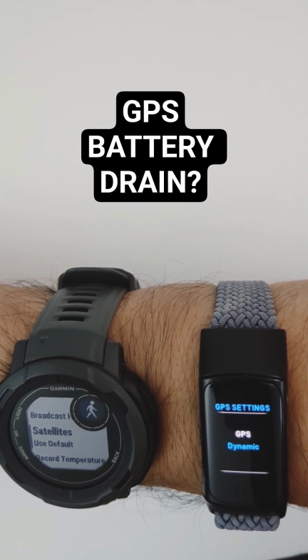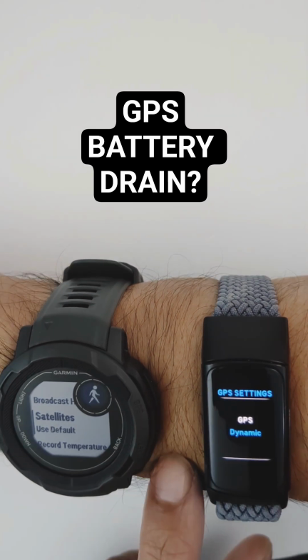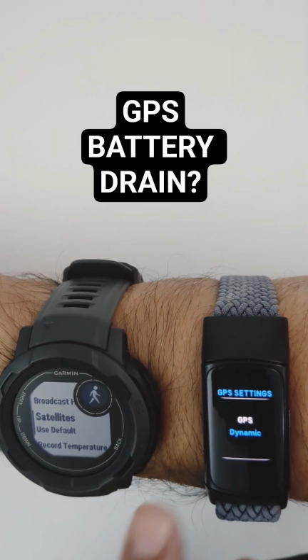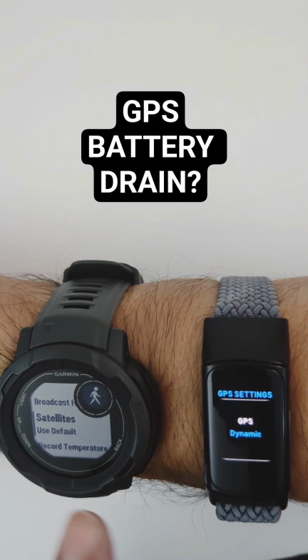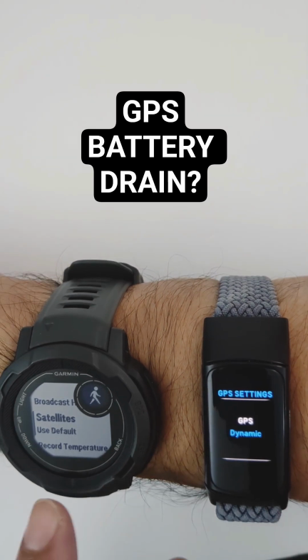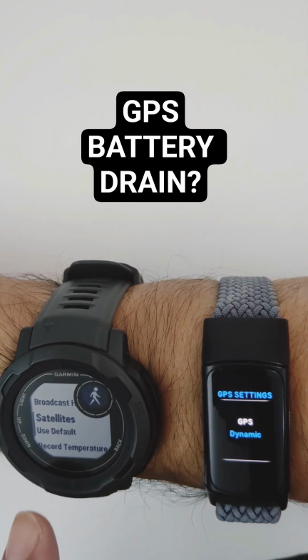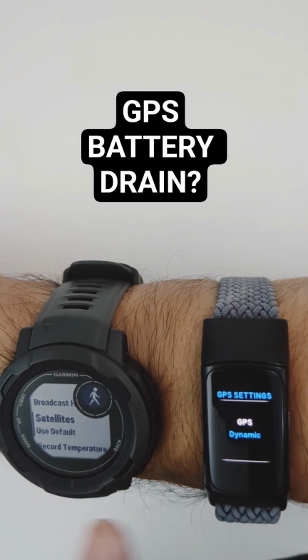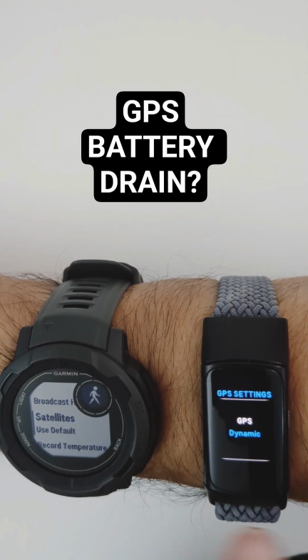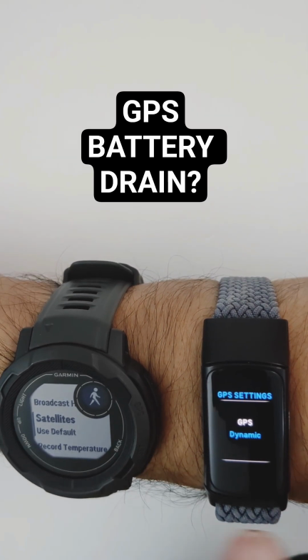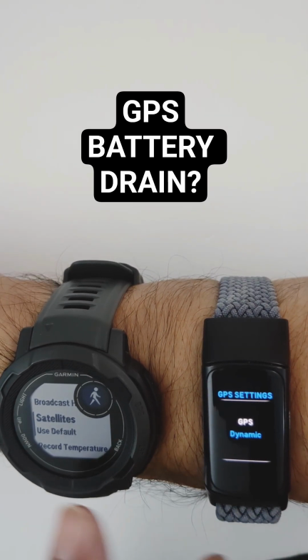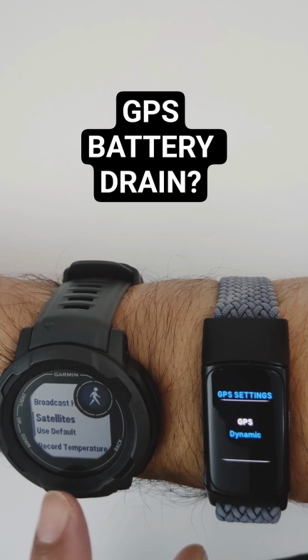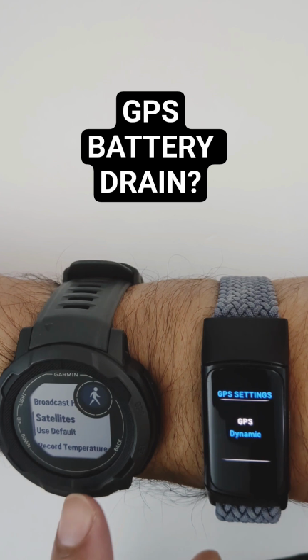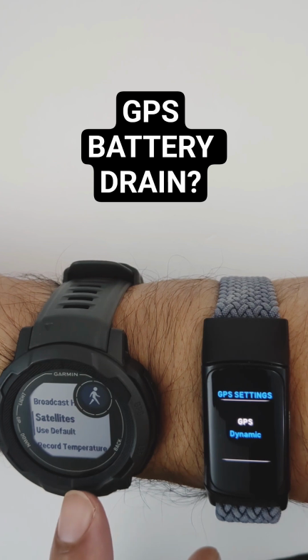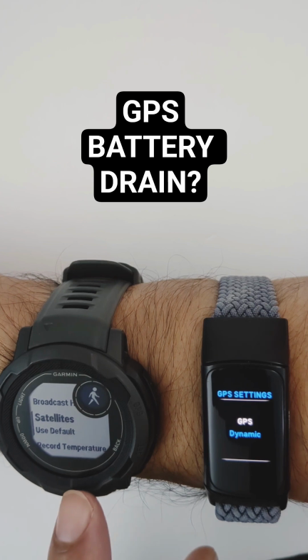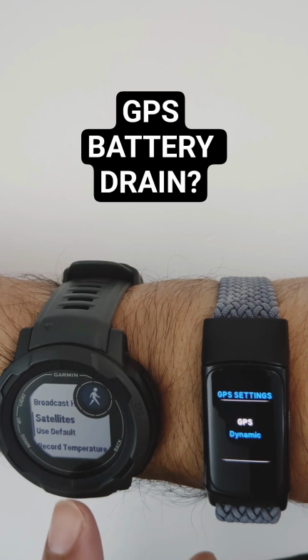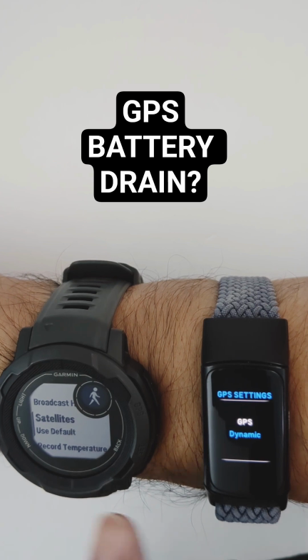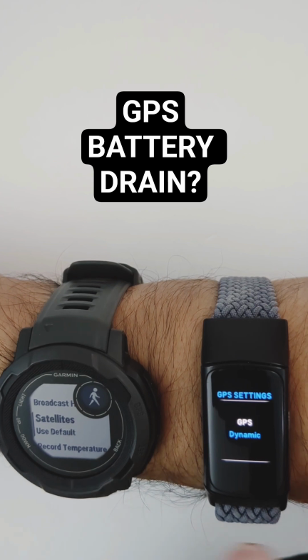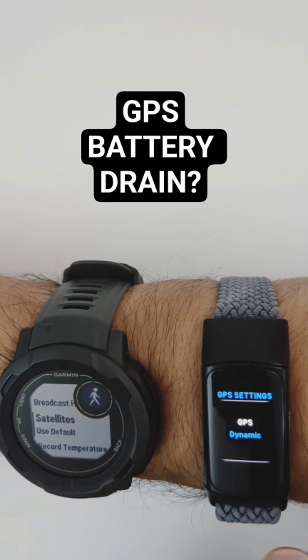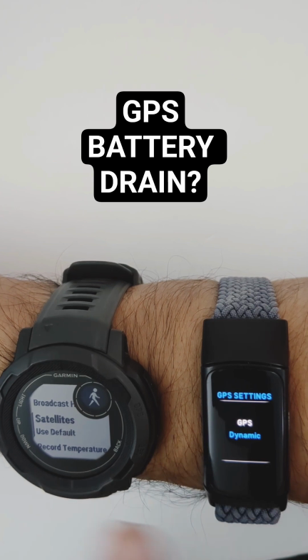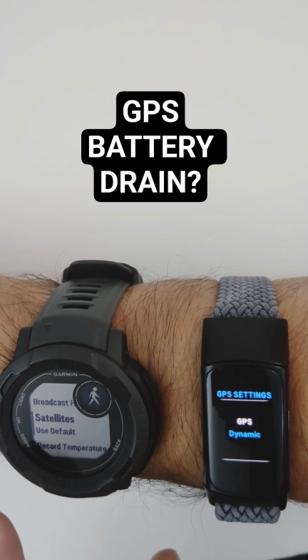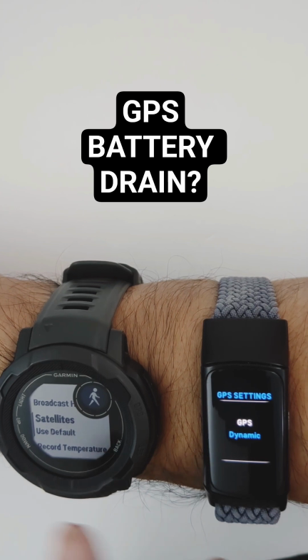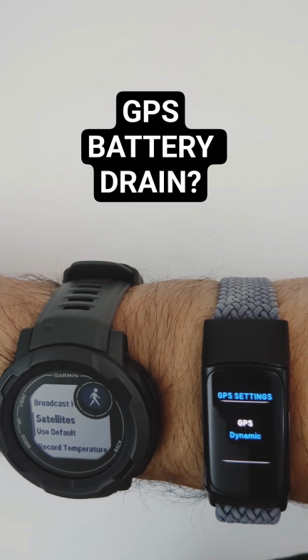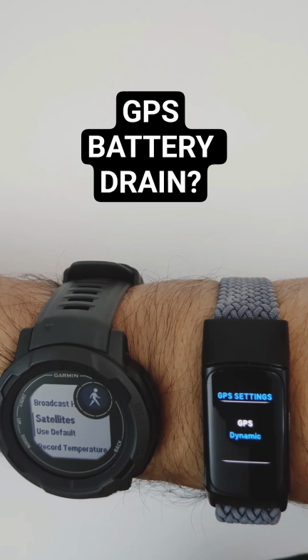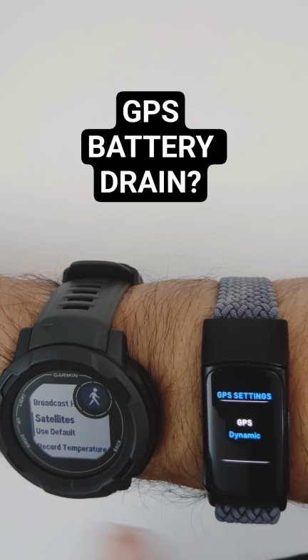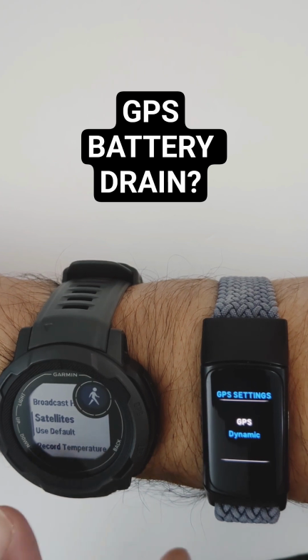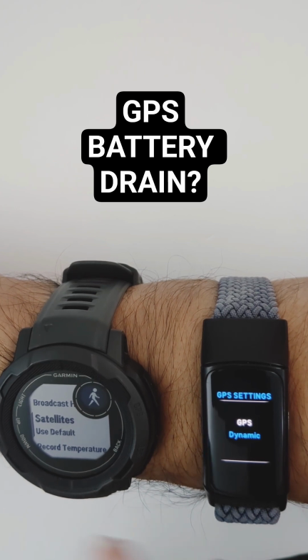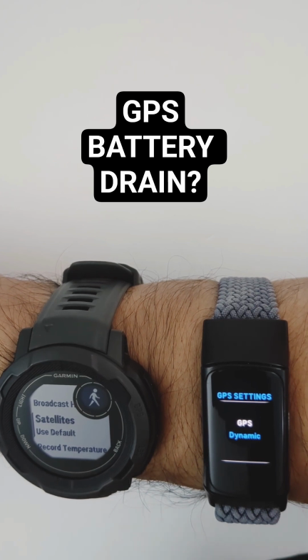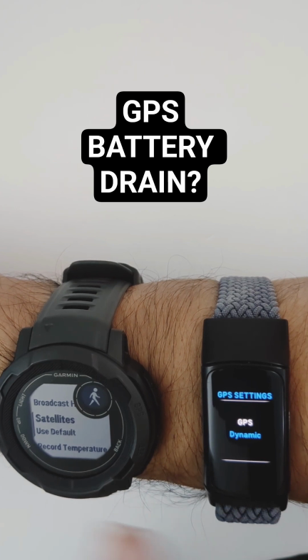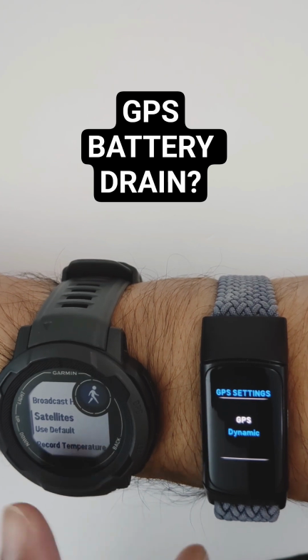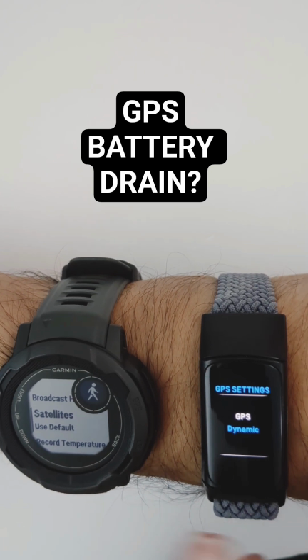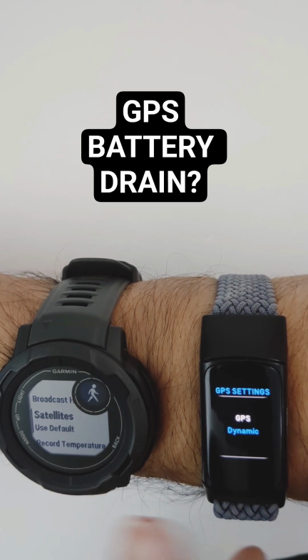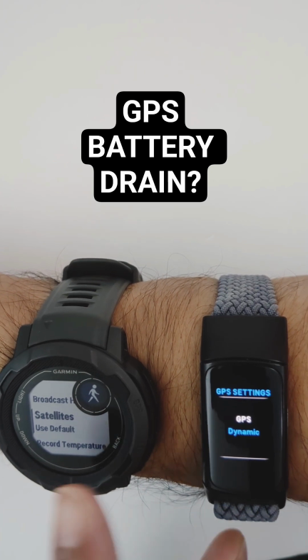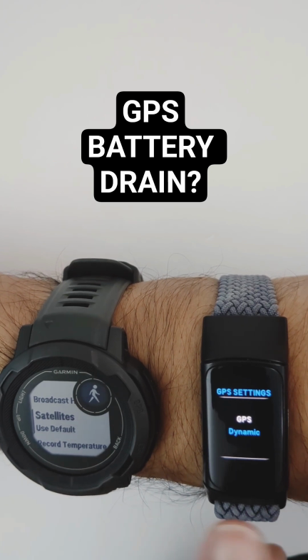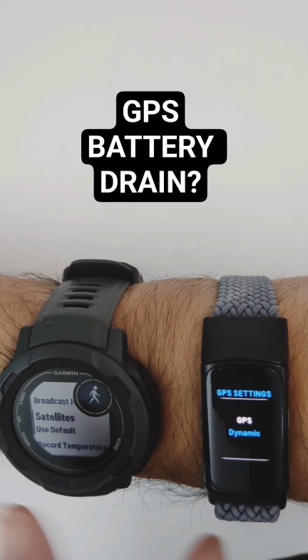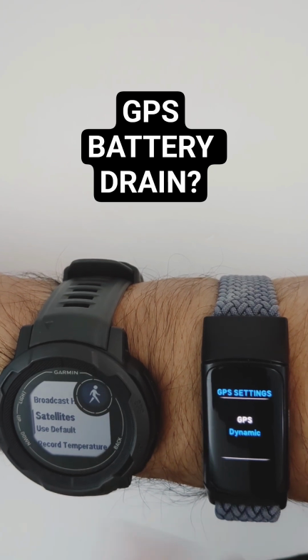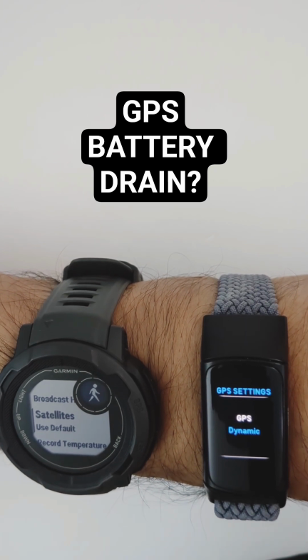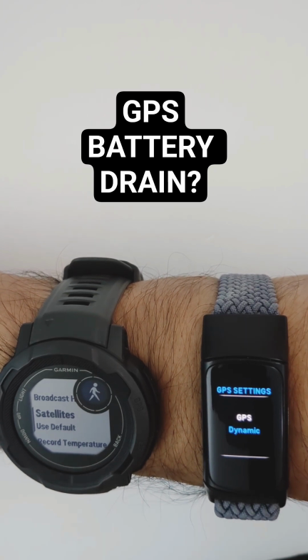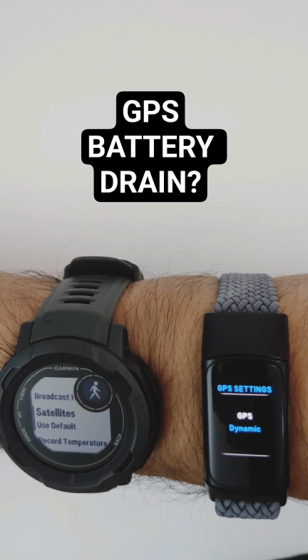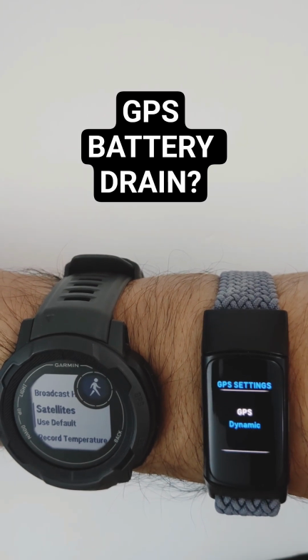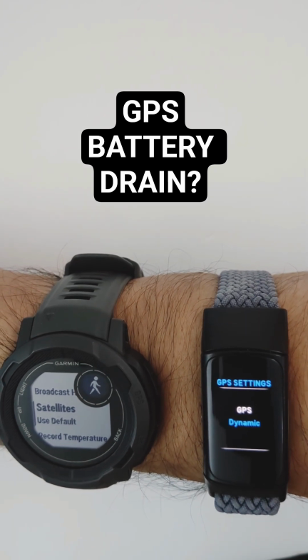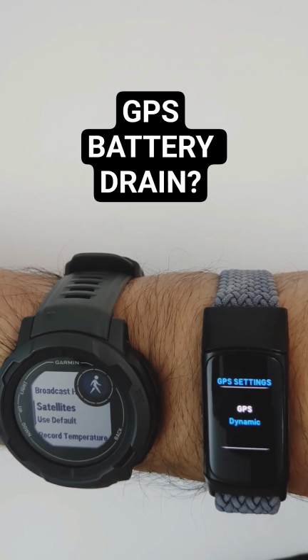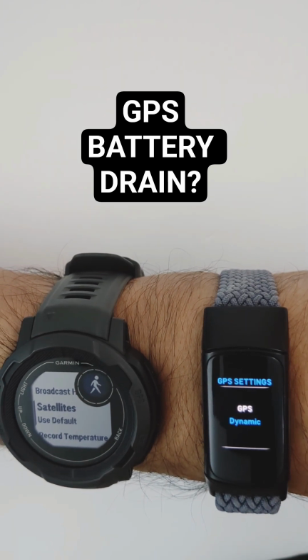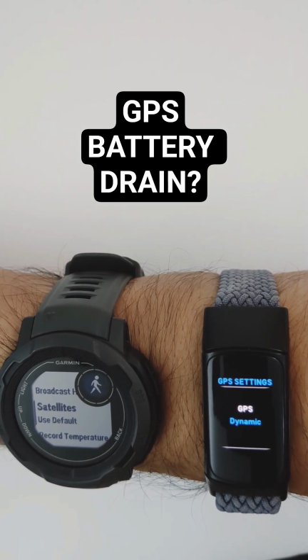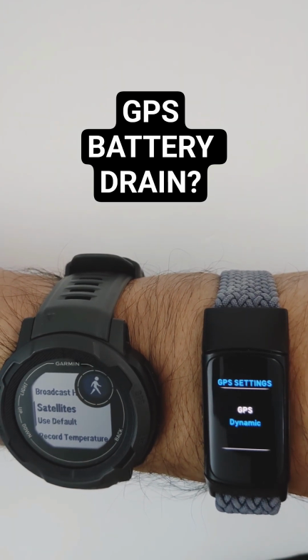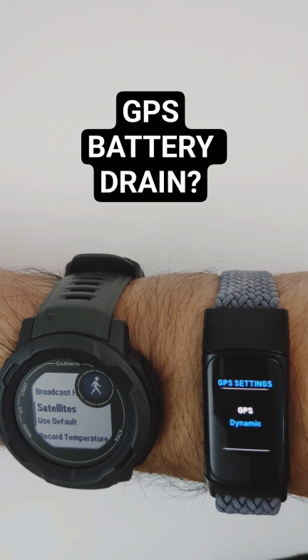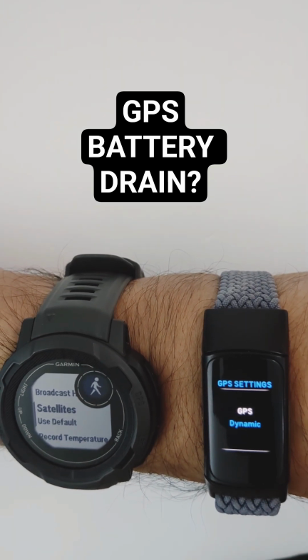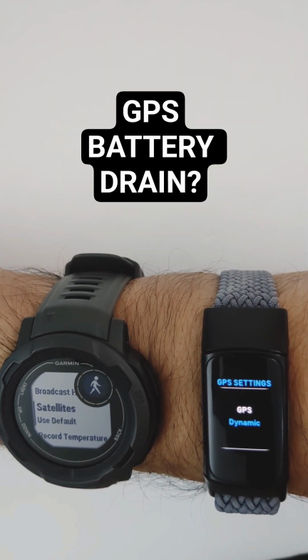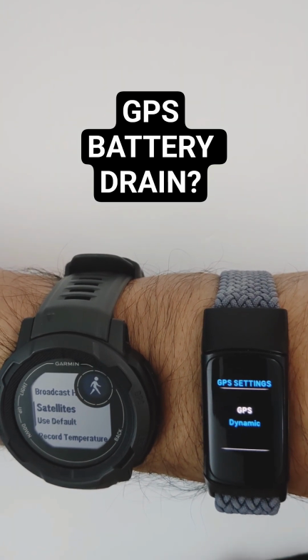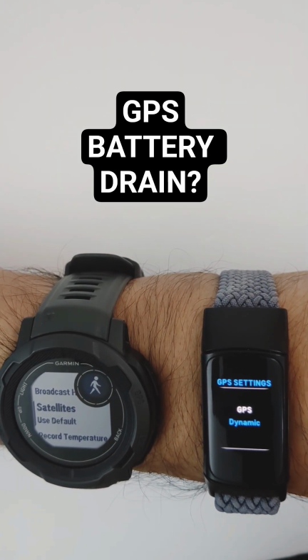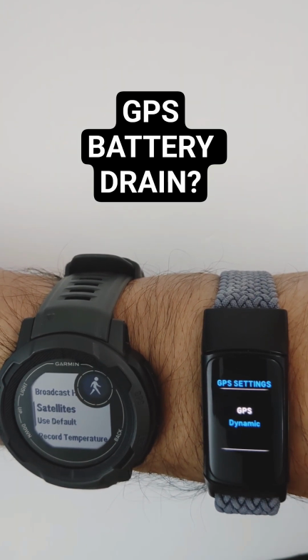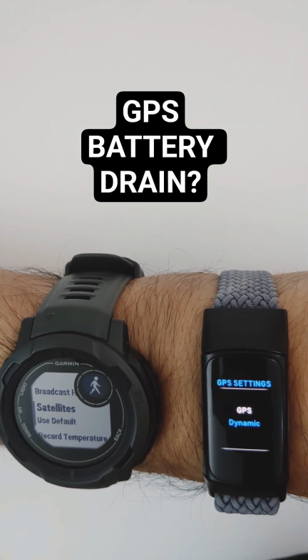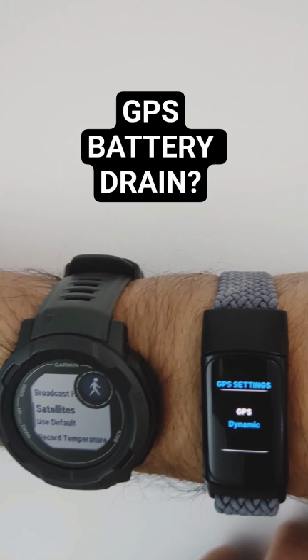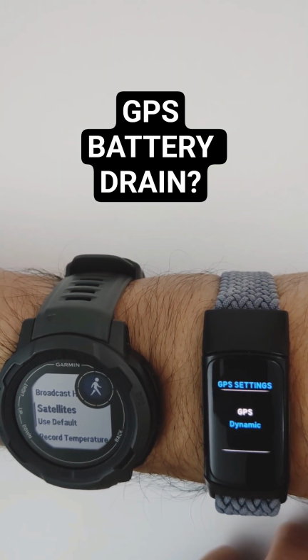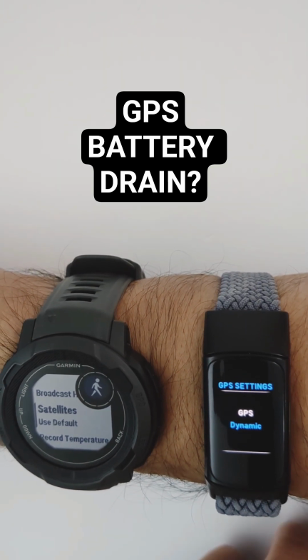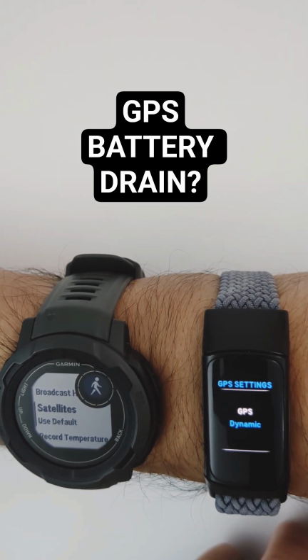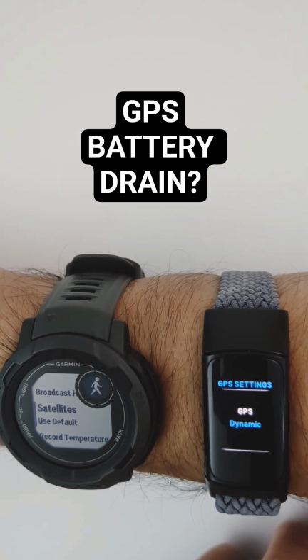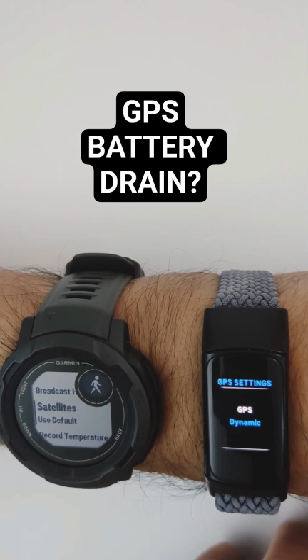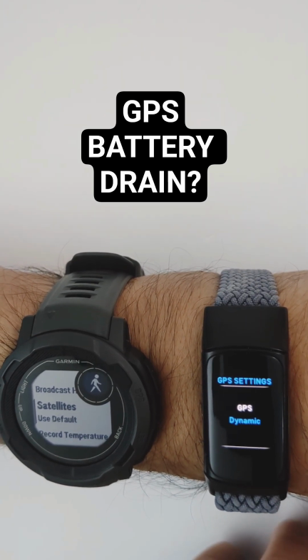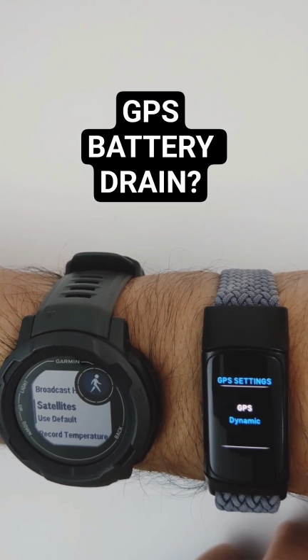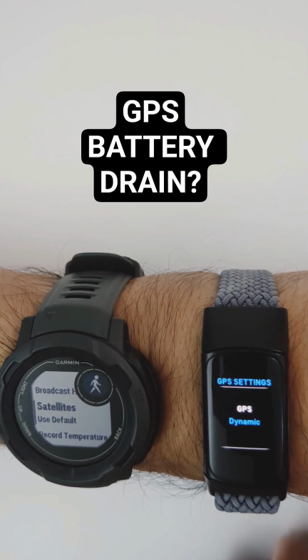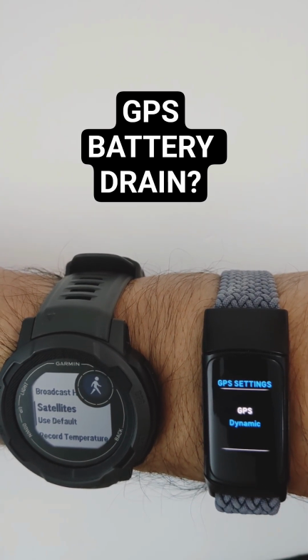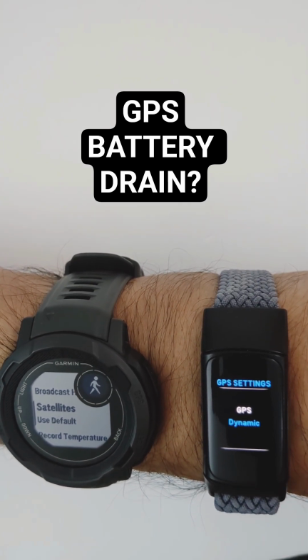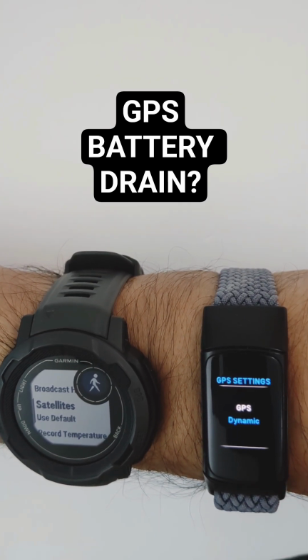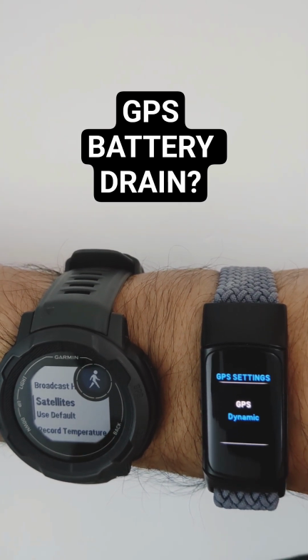Testing on a one-hour walk, the battery drain was actually similar on both devices, which was interesting.